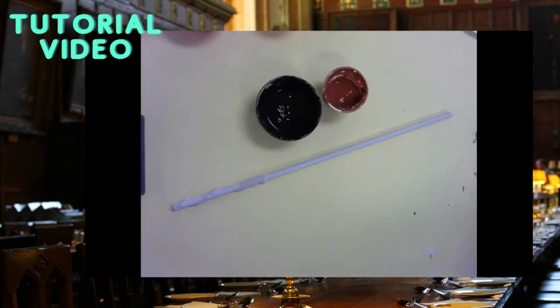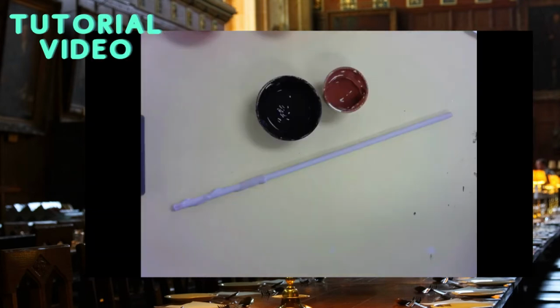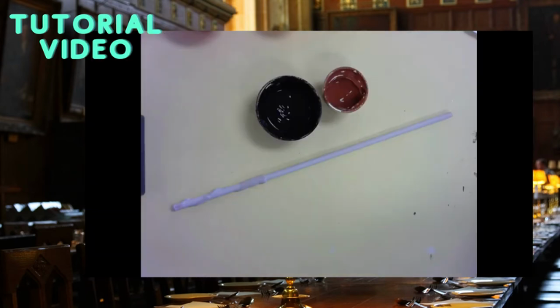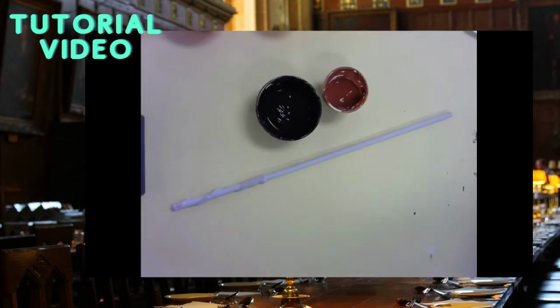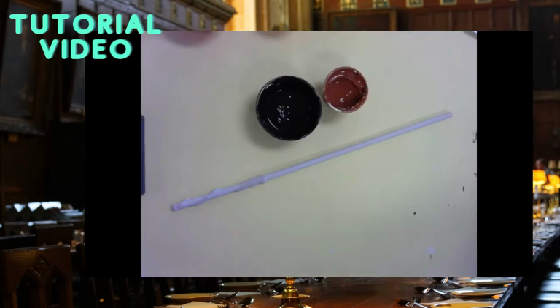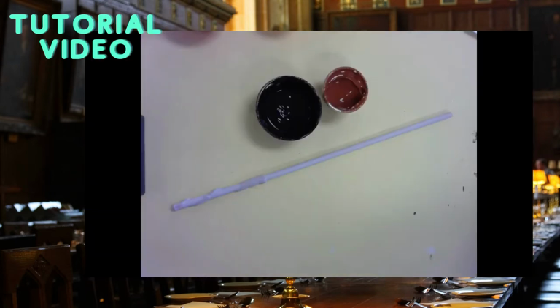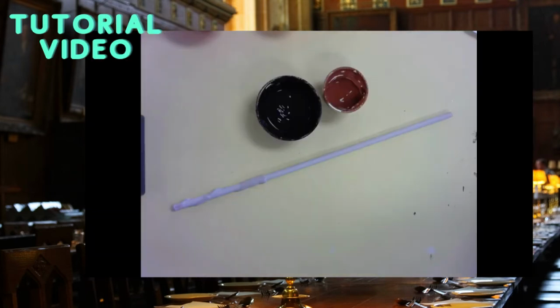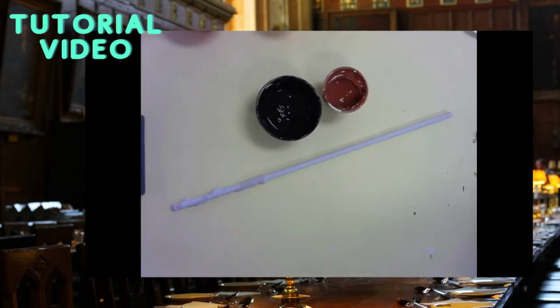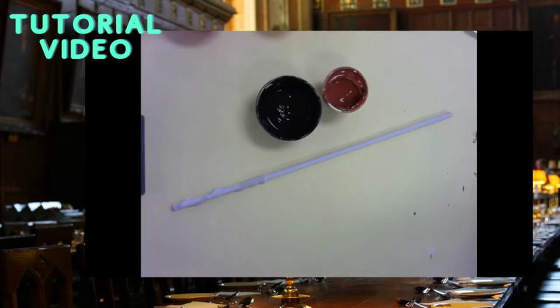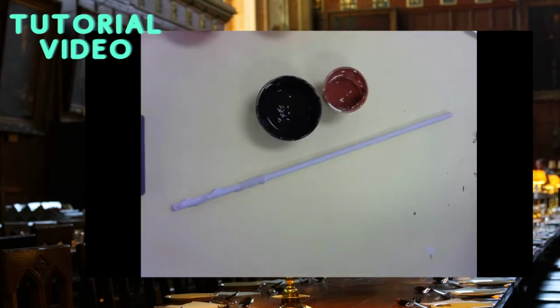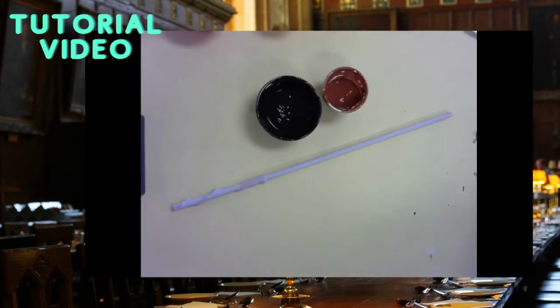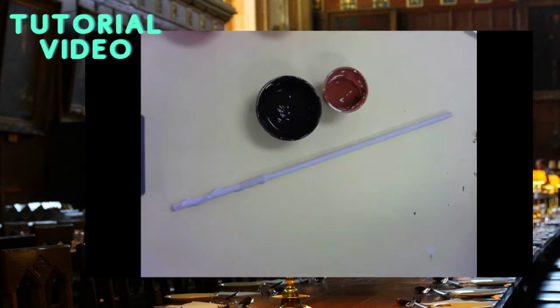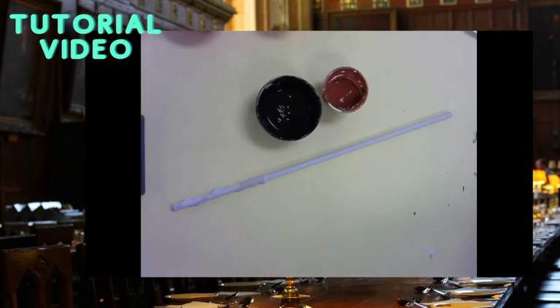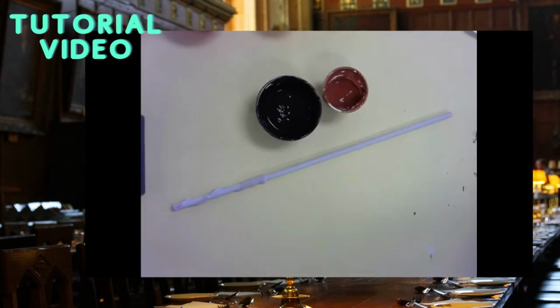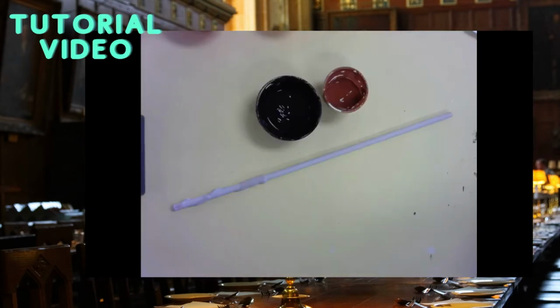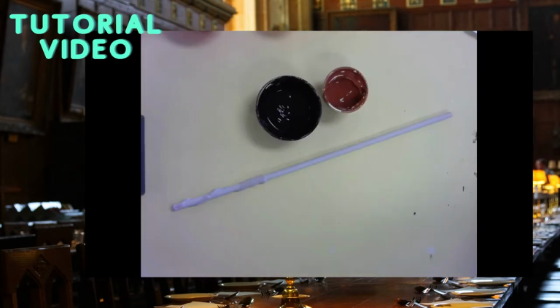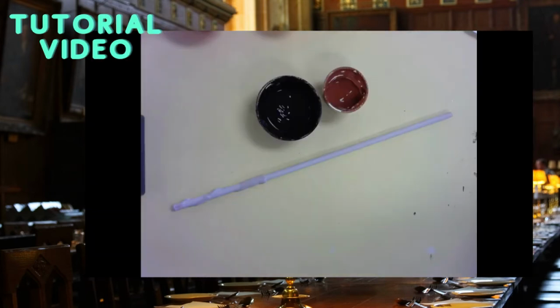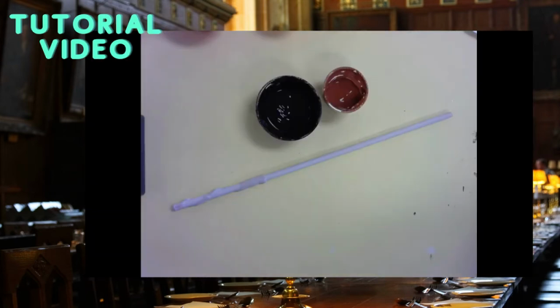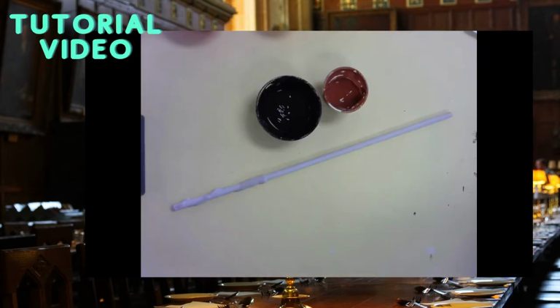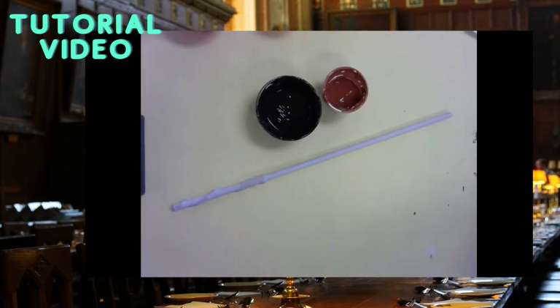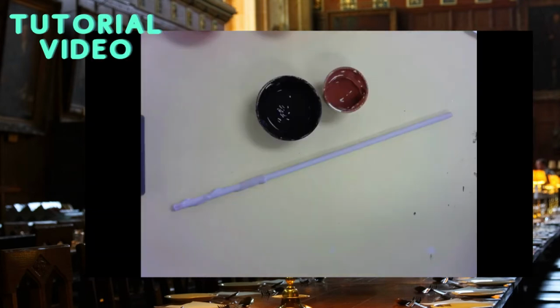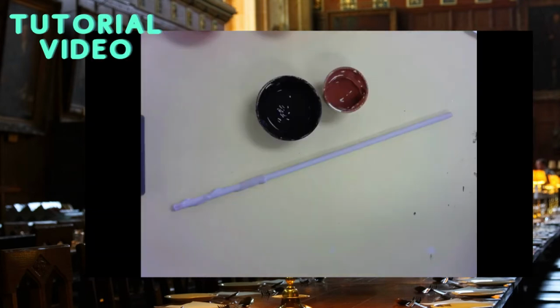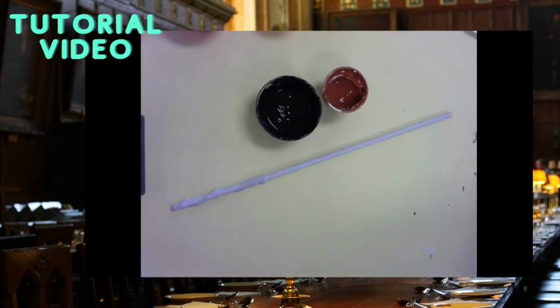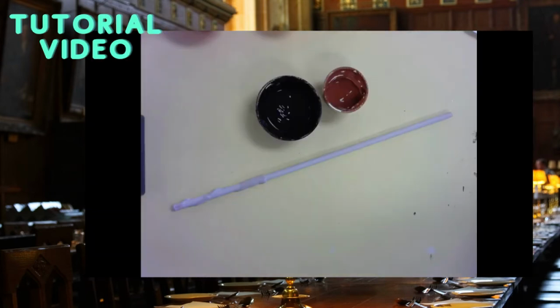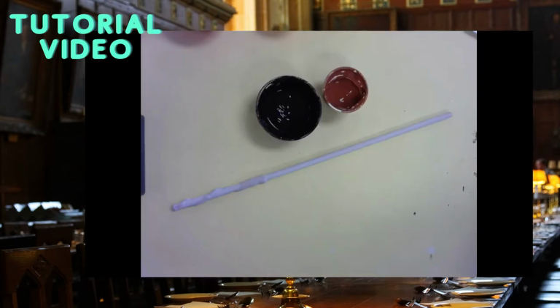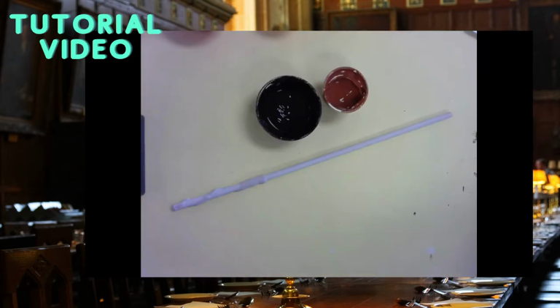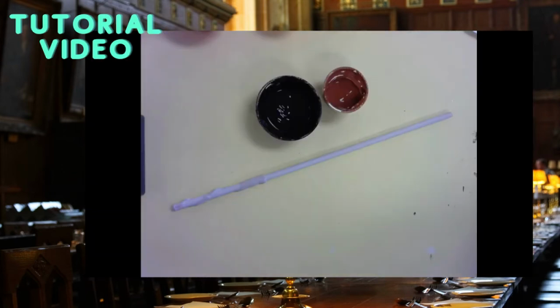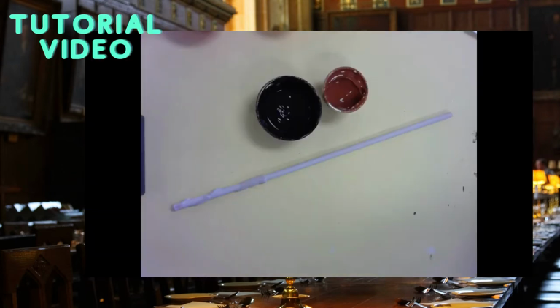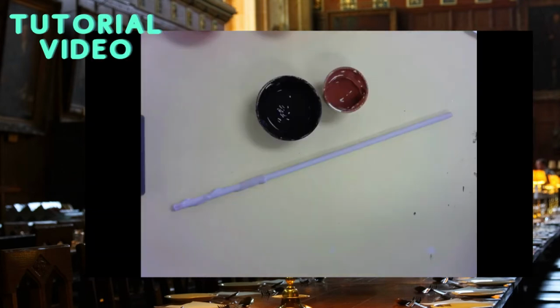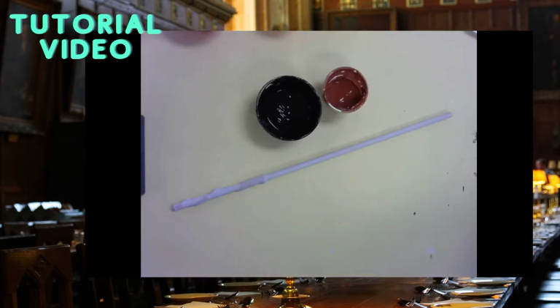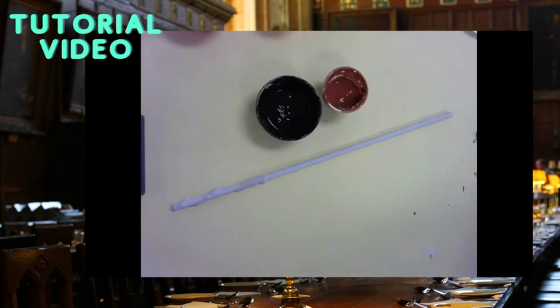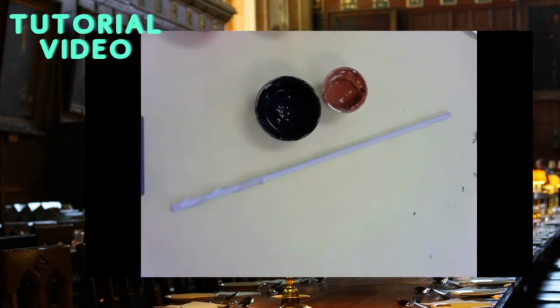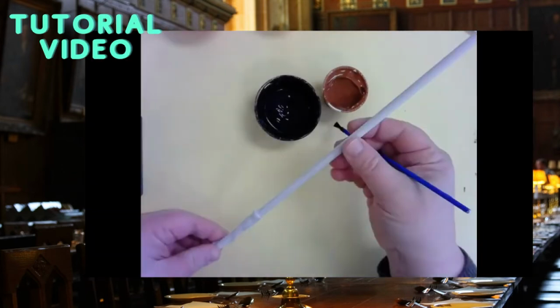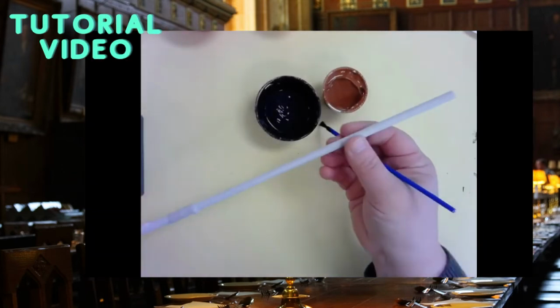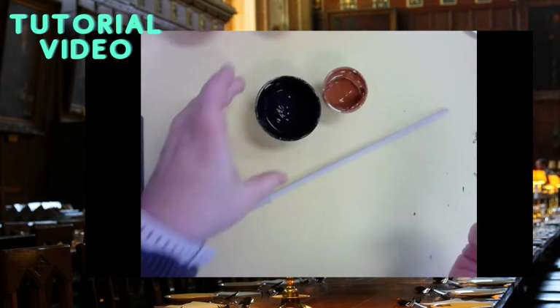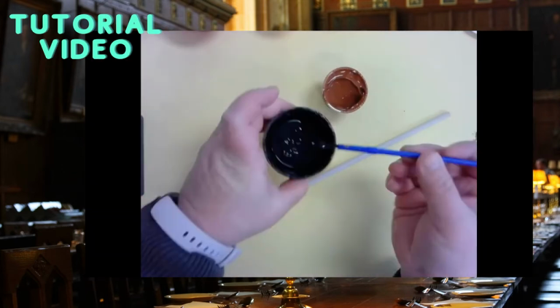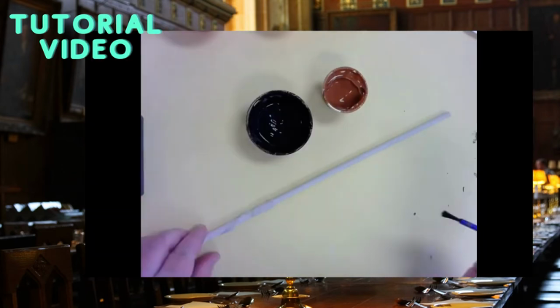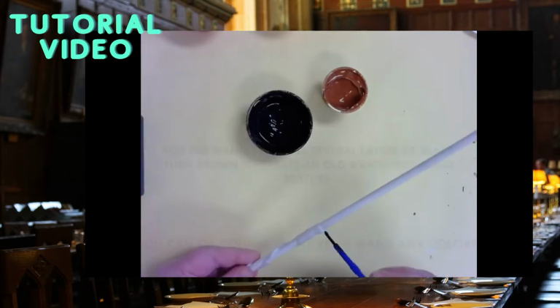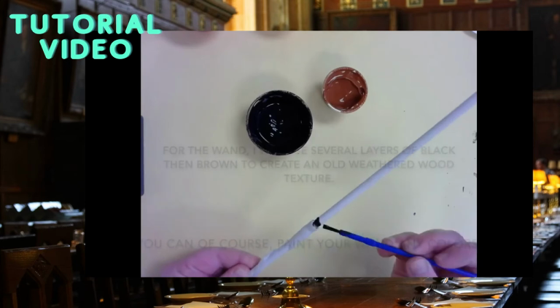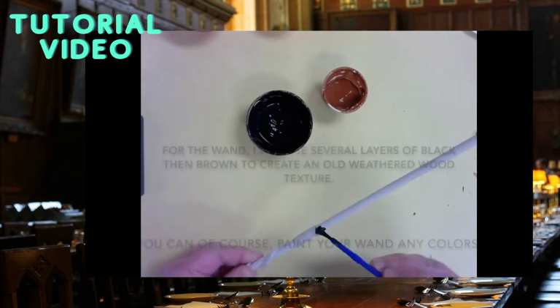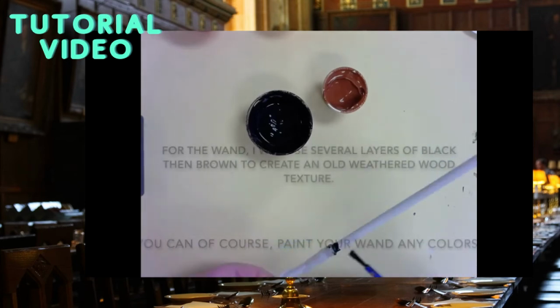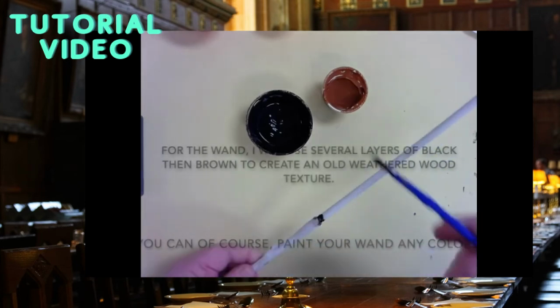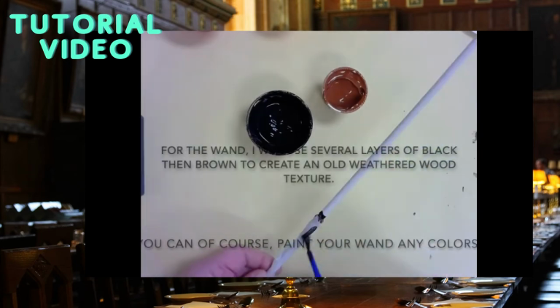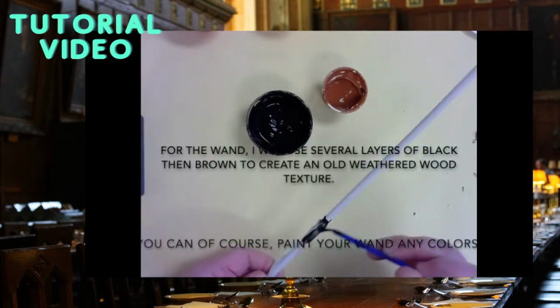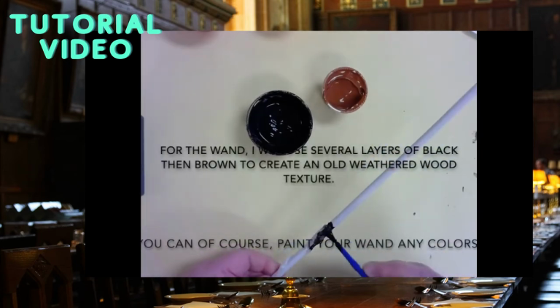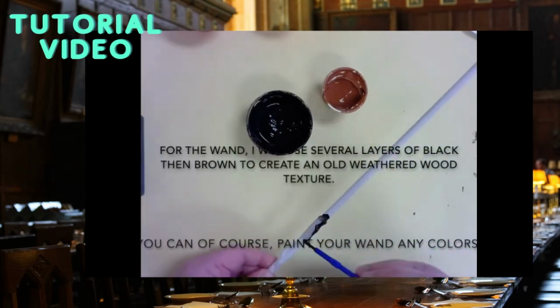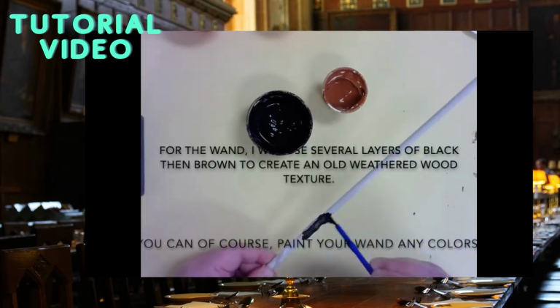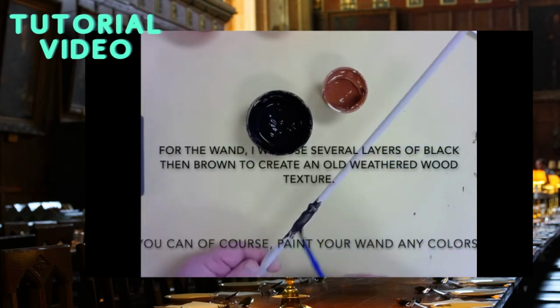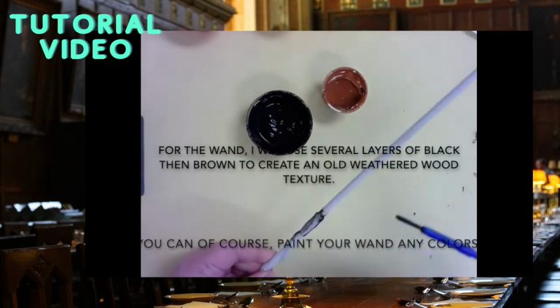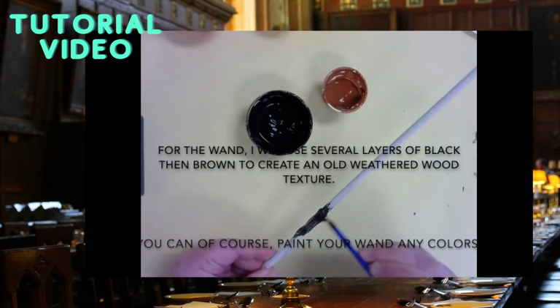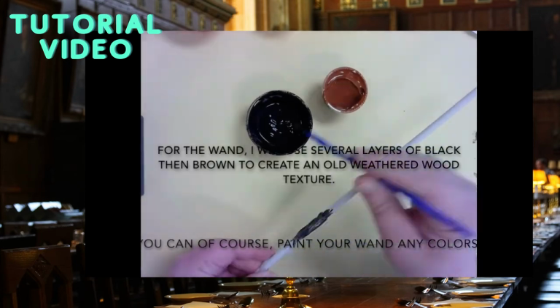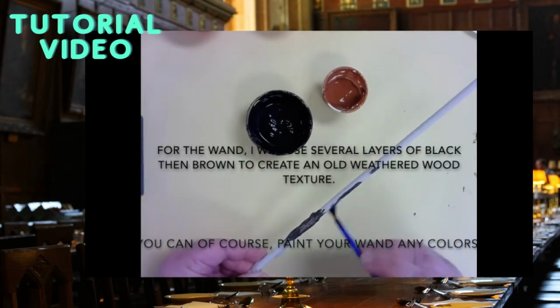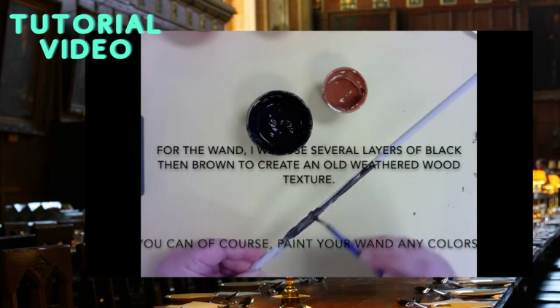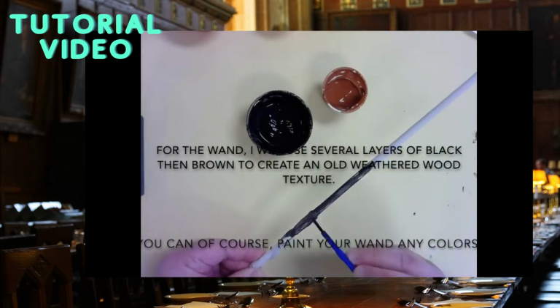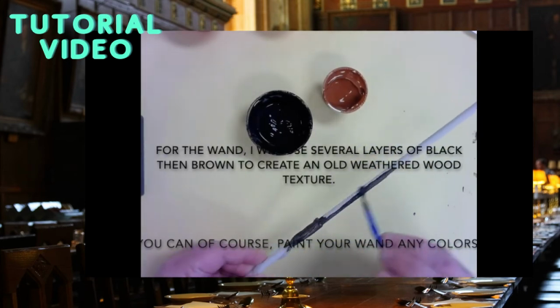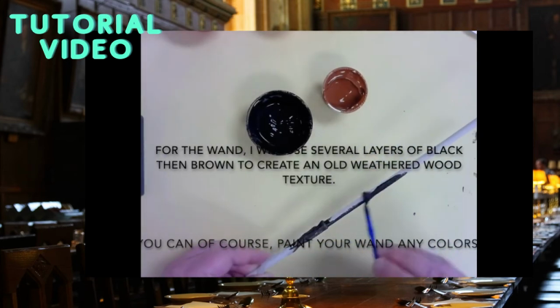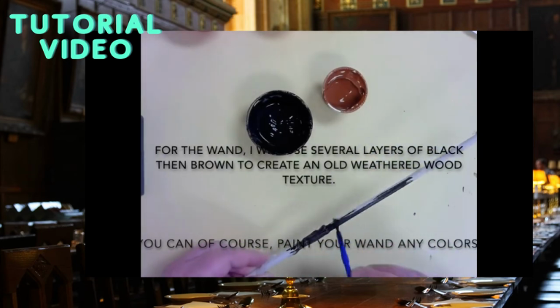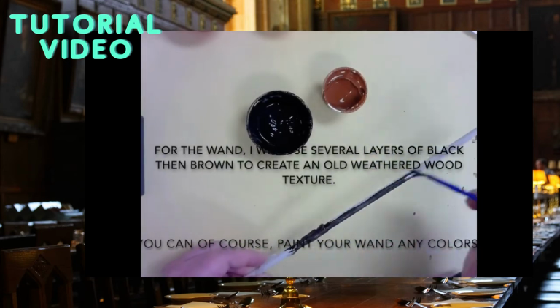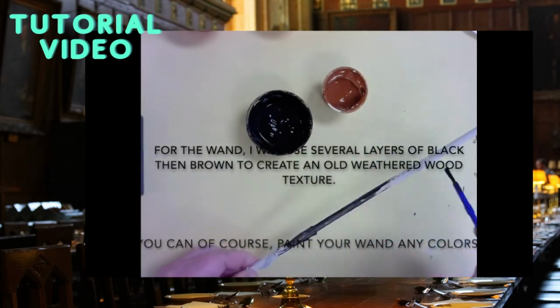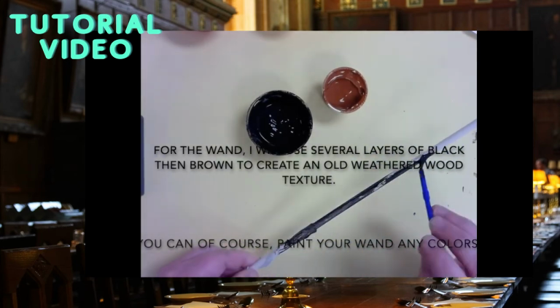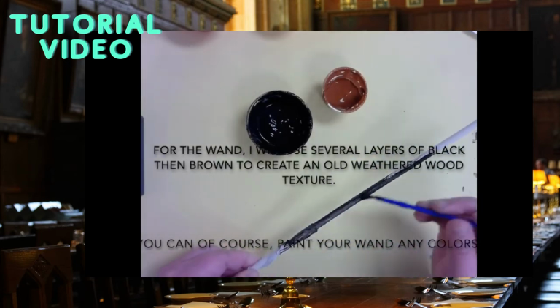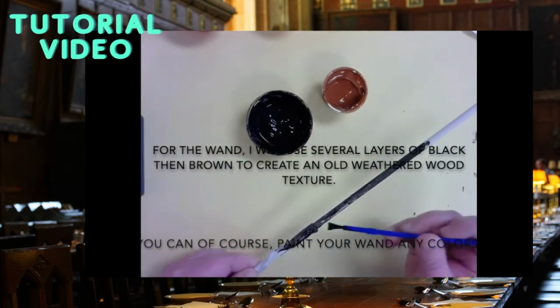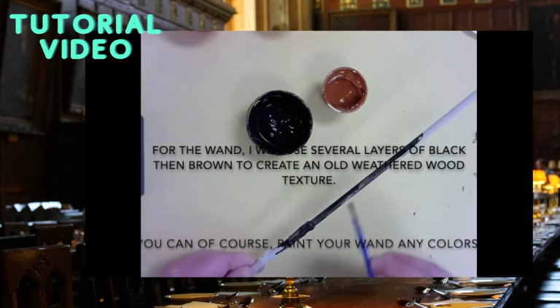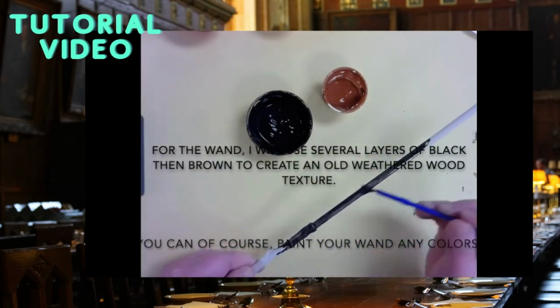For the wand I am going to use two colors, black and brown, to layer and create a rustic wood look.